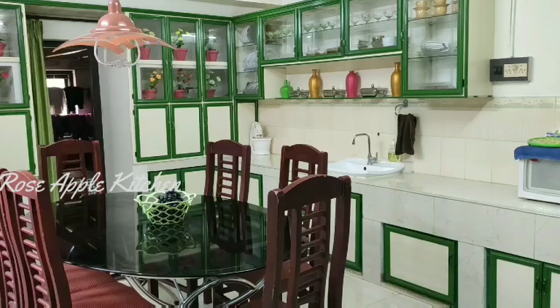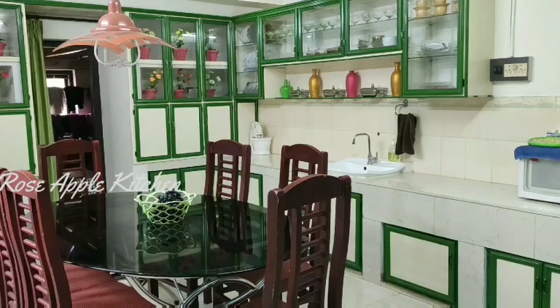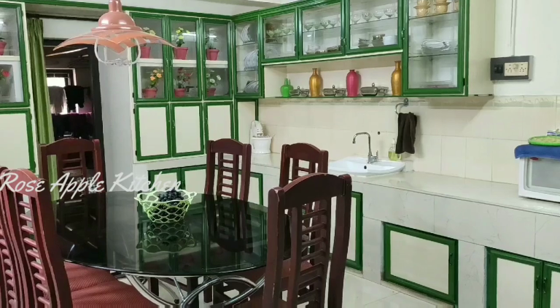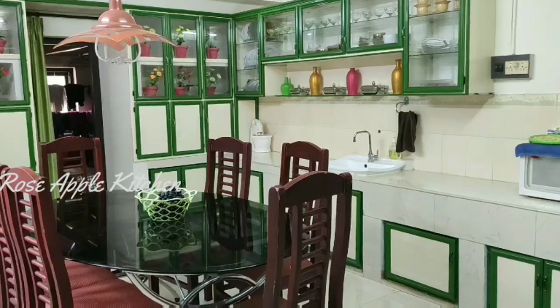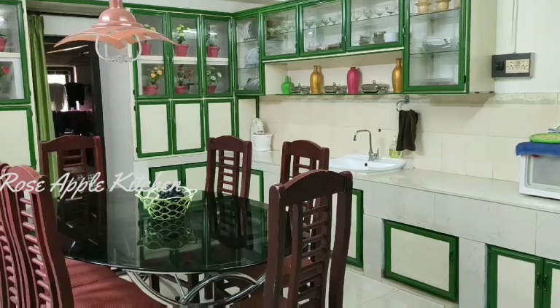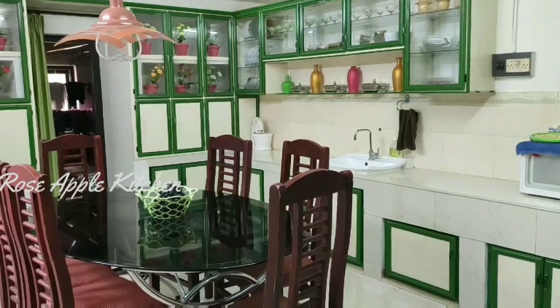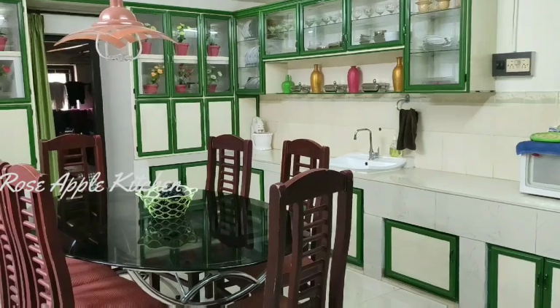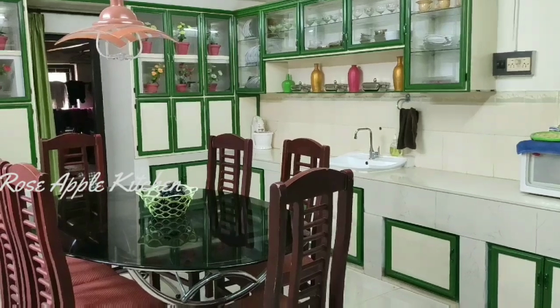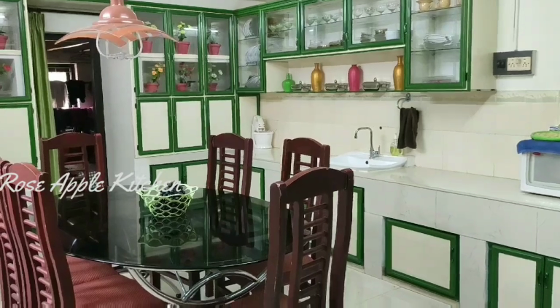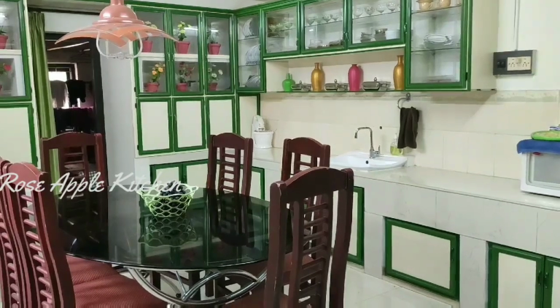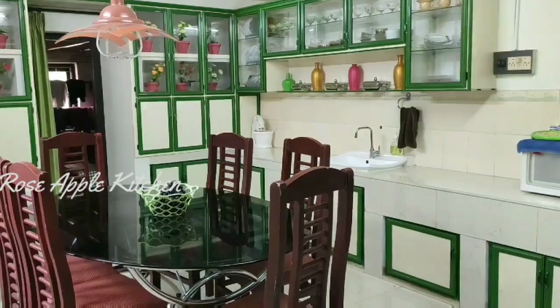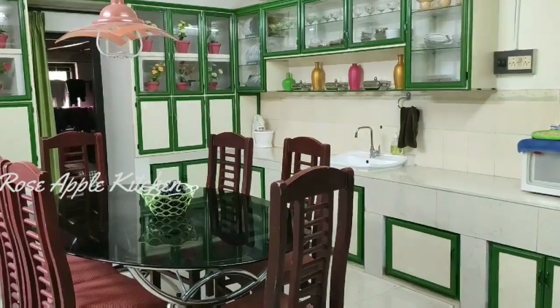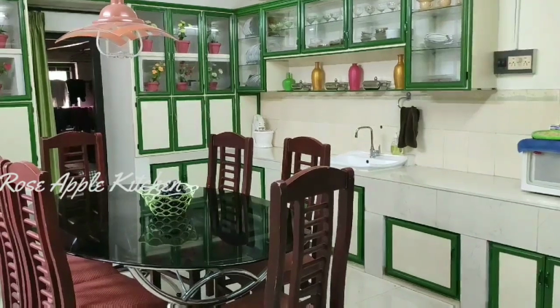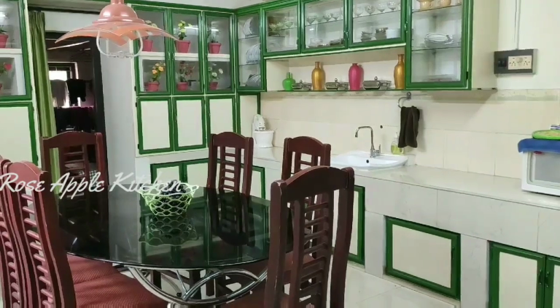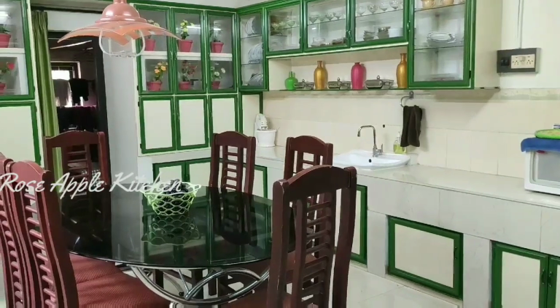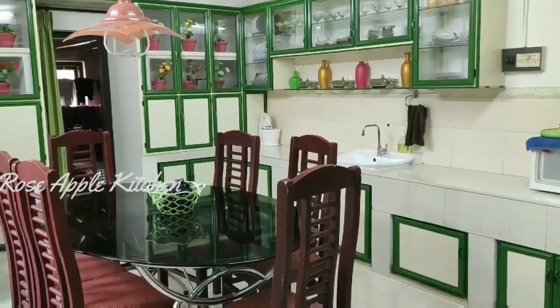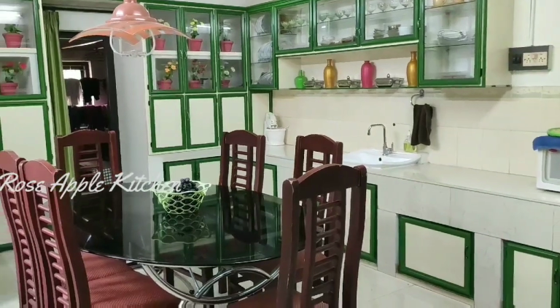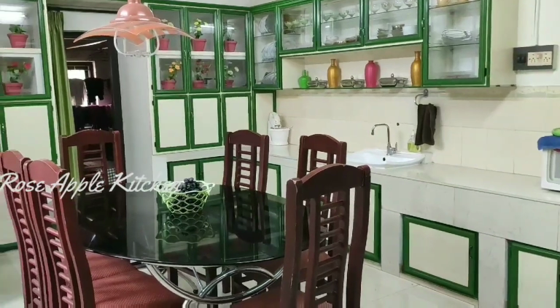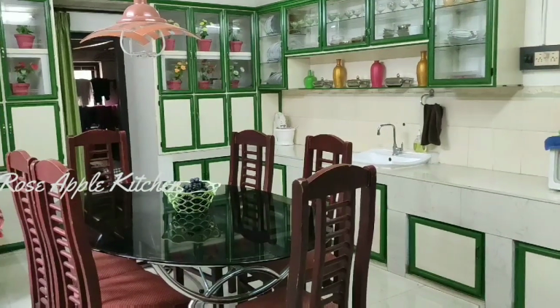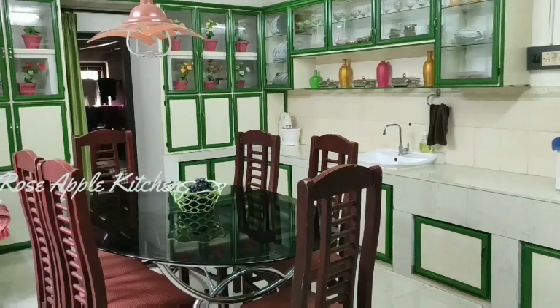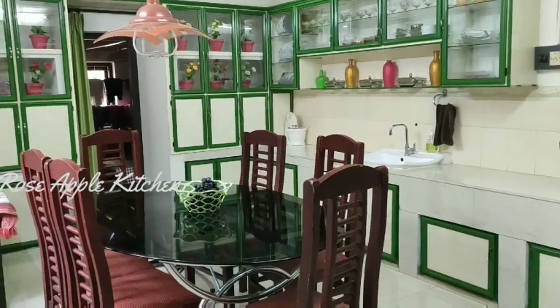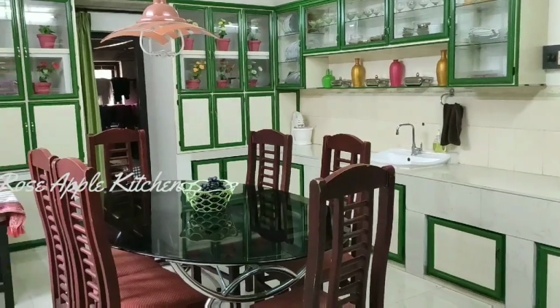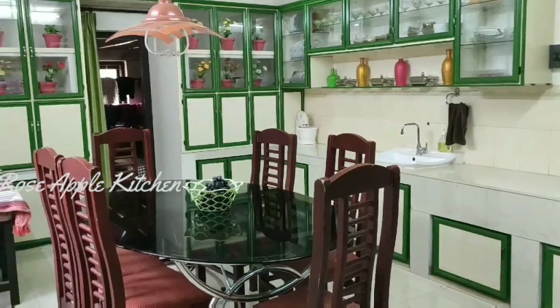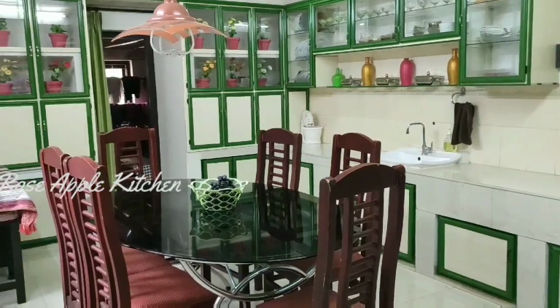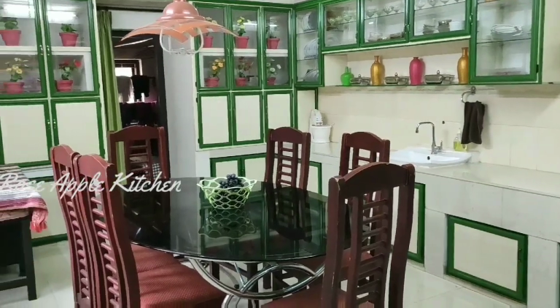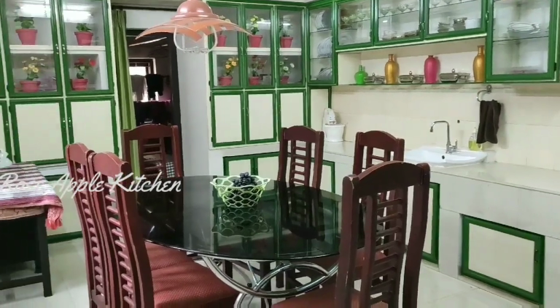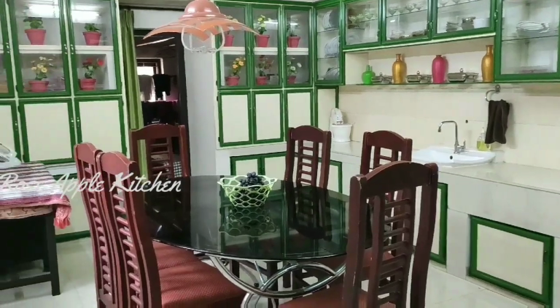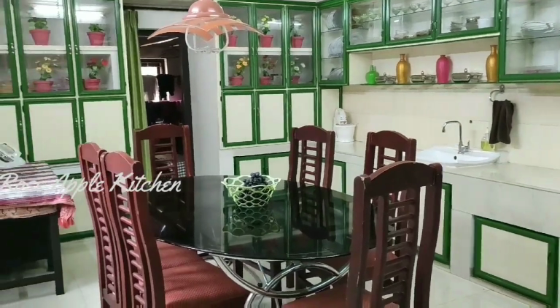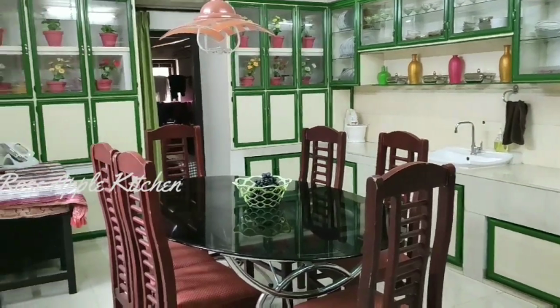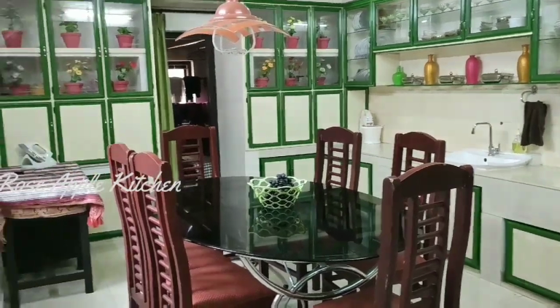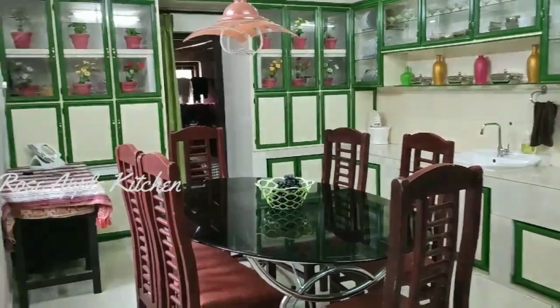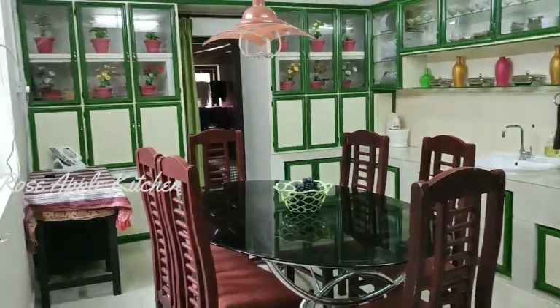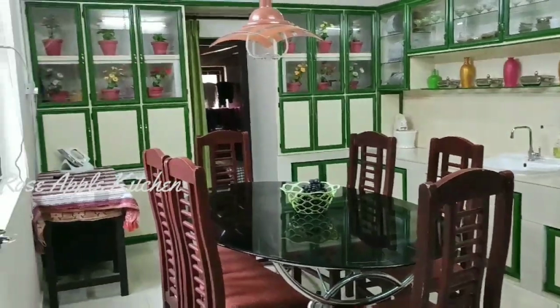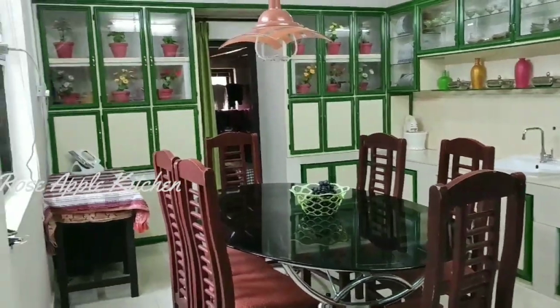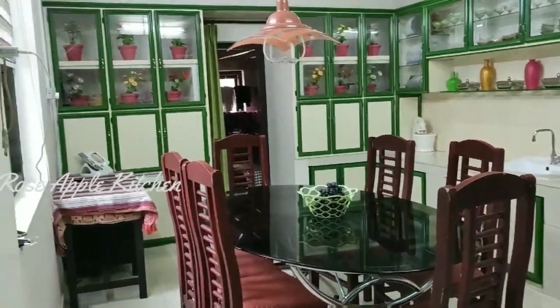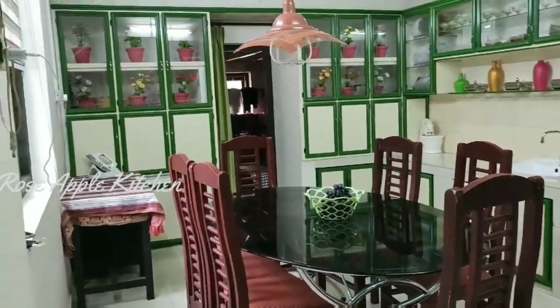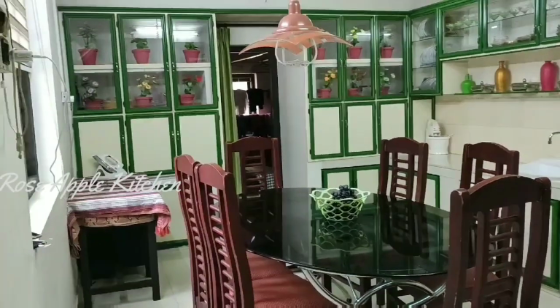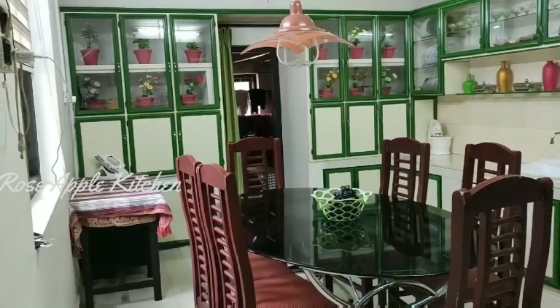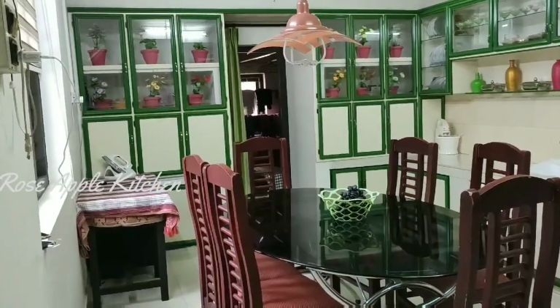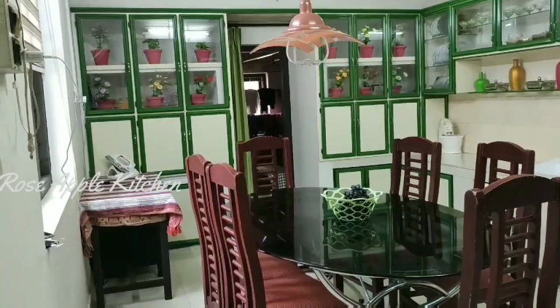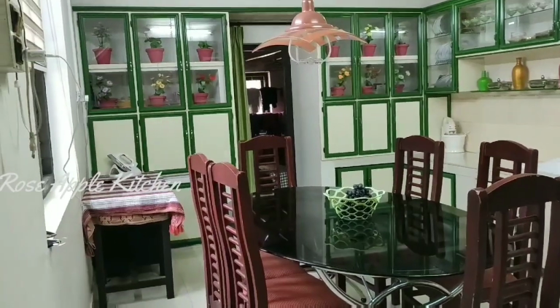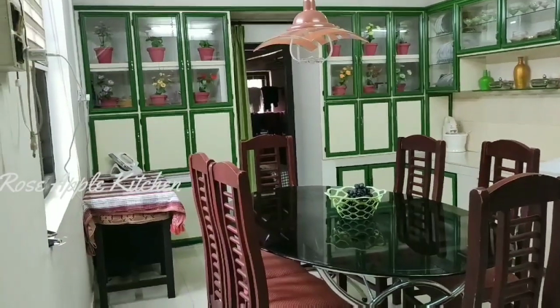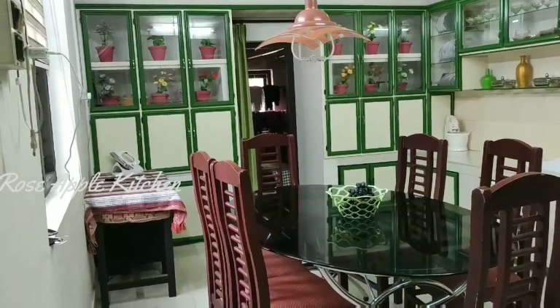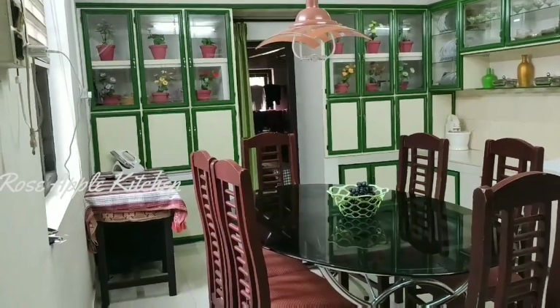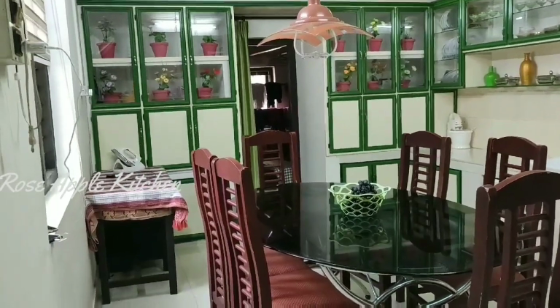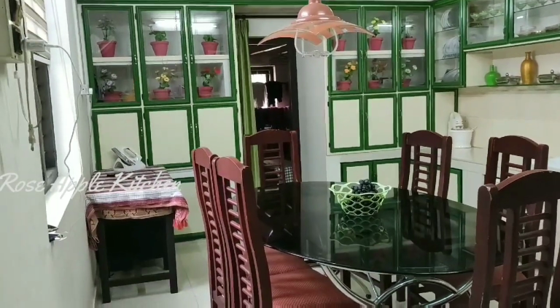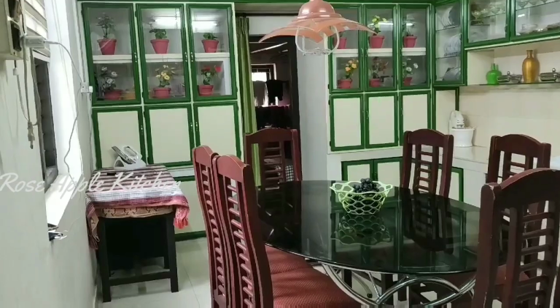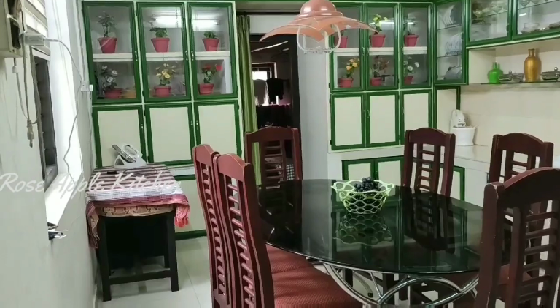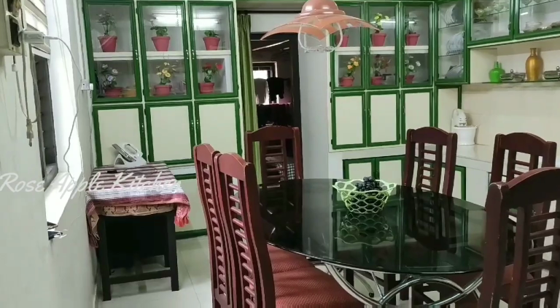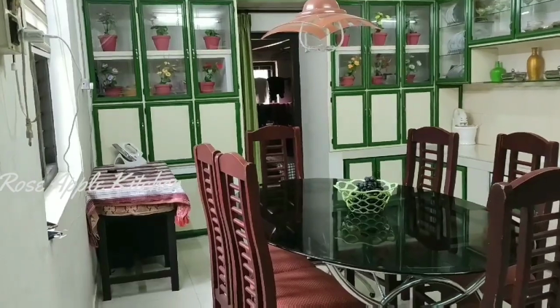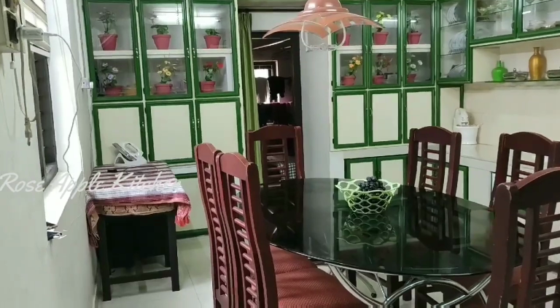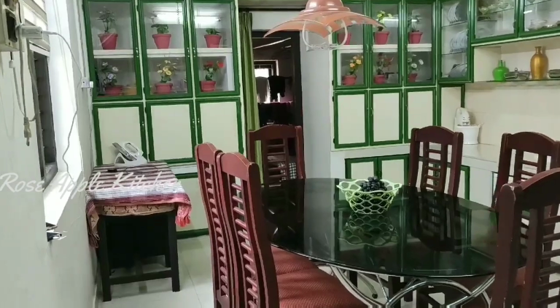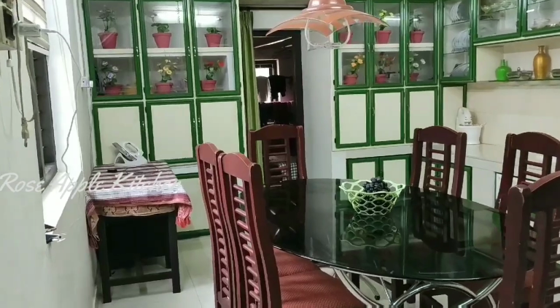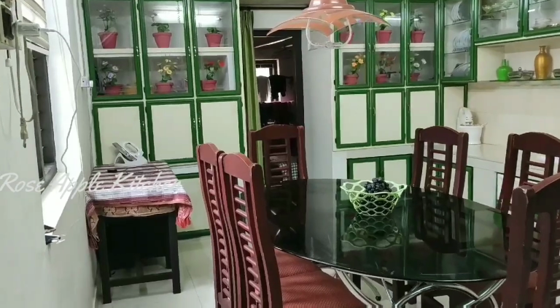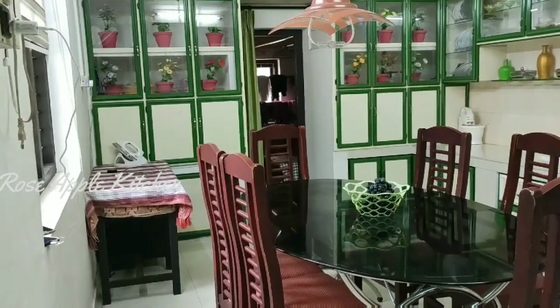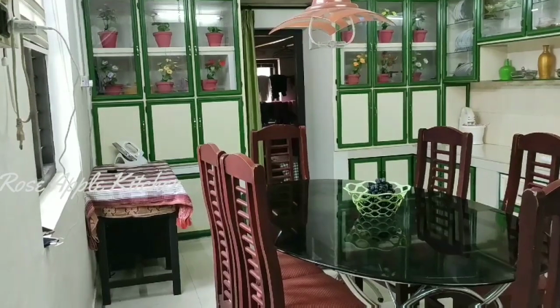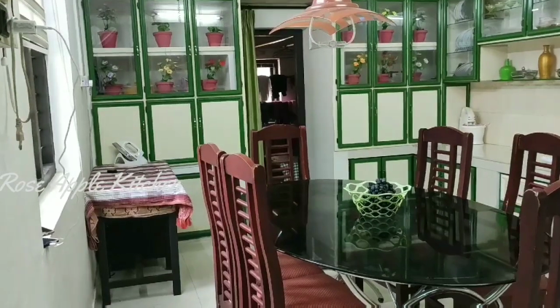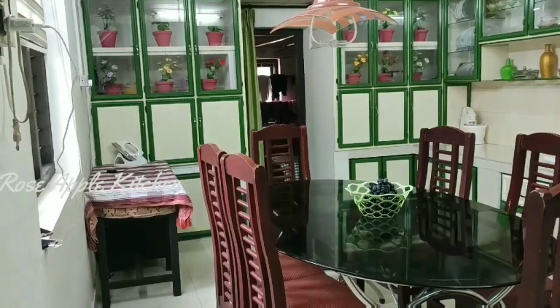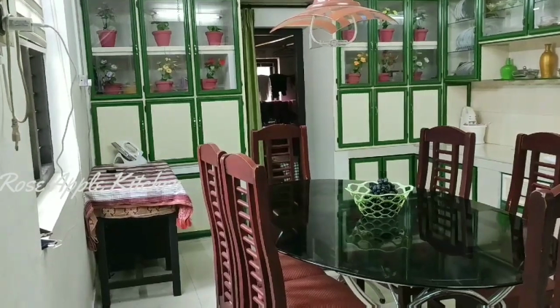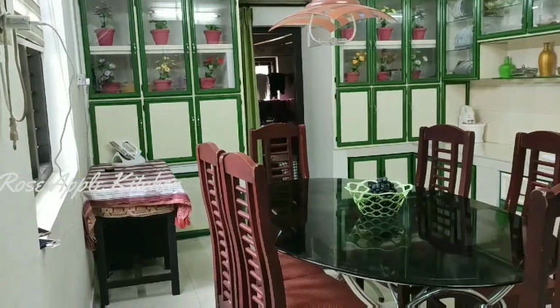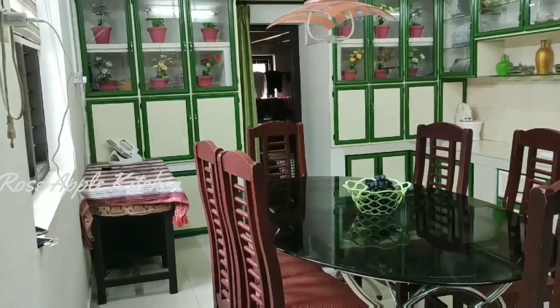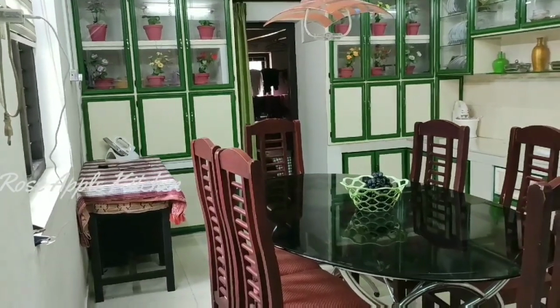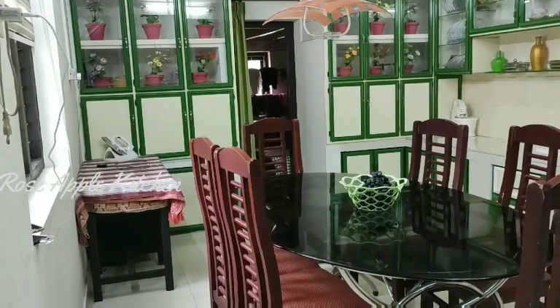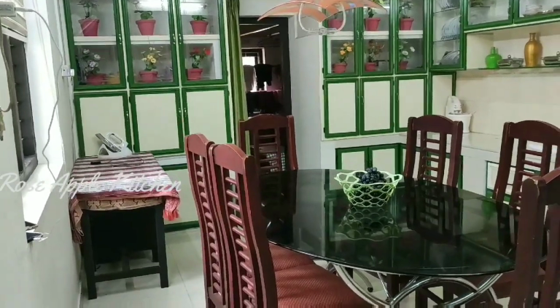Hi friends! Welcome back to Rosabalichan. This is my kitchen tour. You have to check out my video.